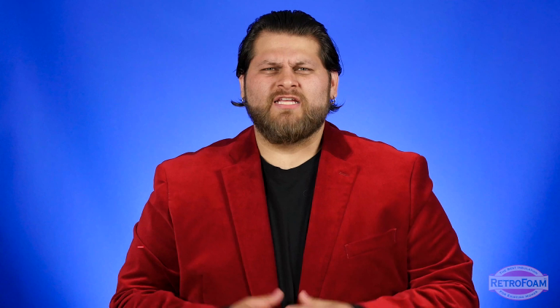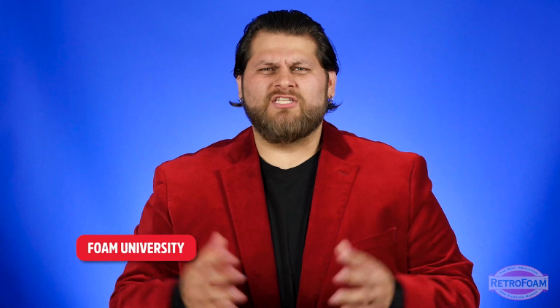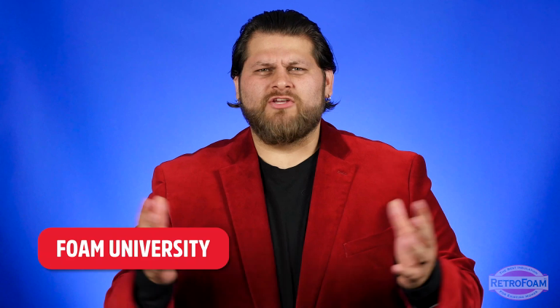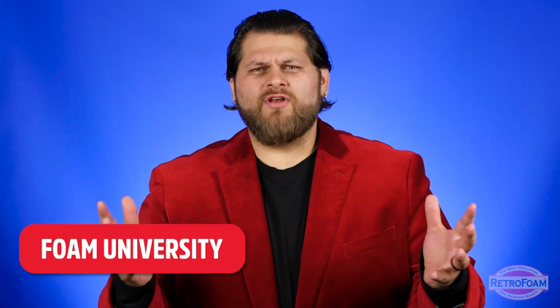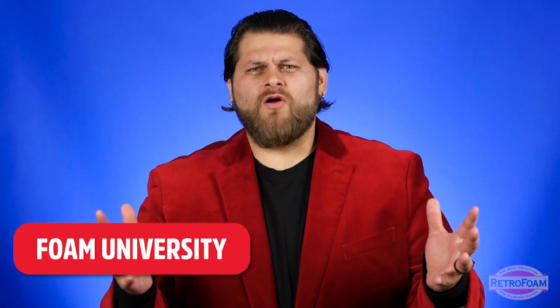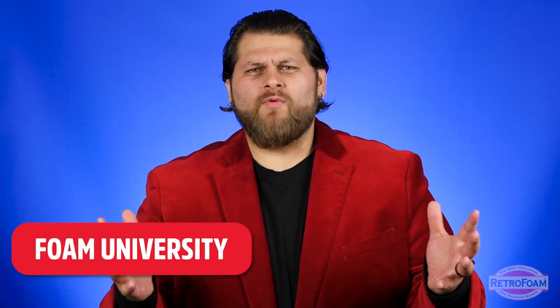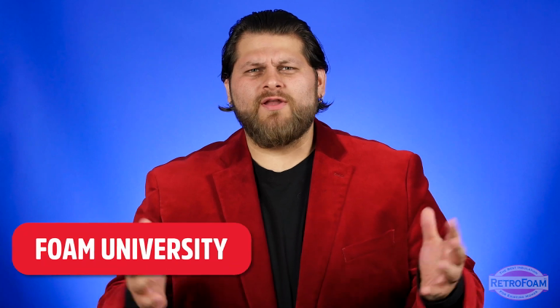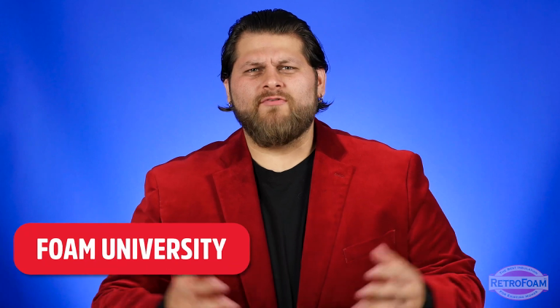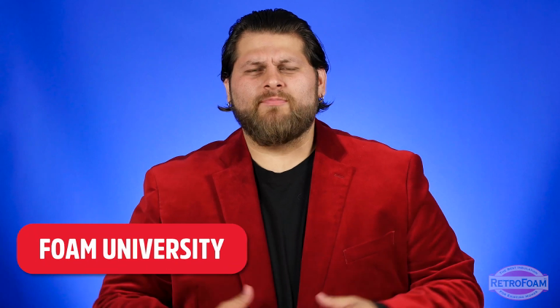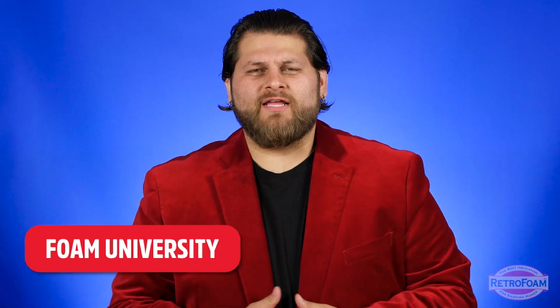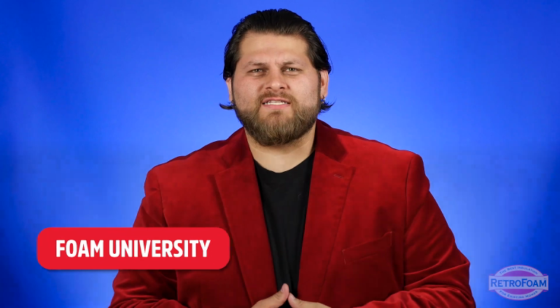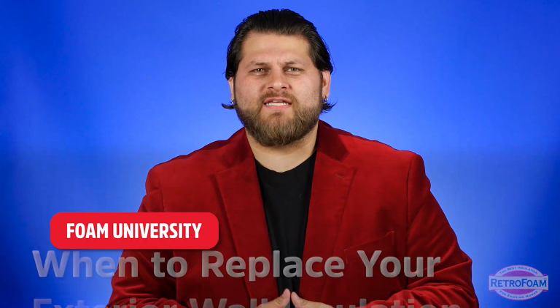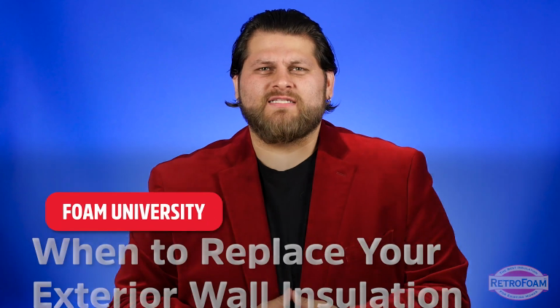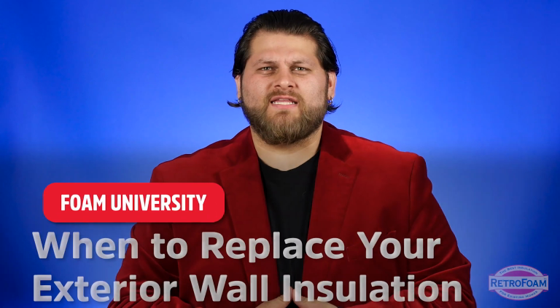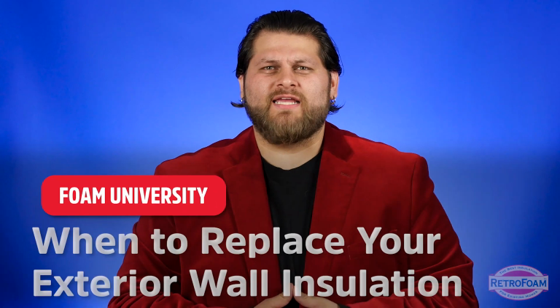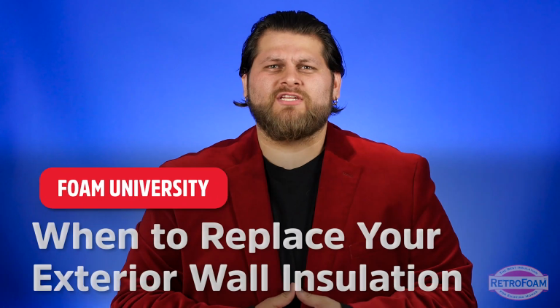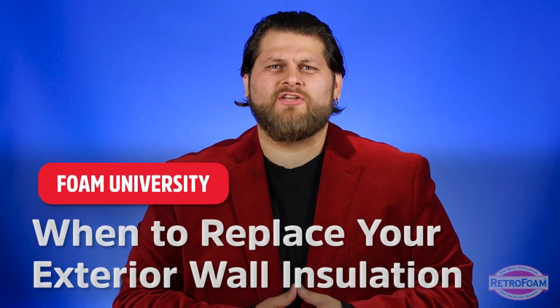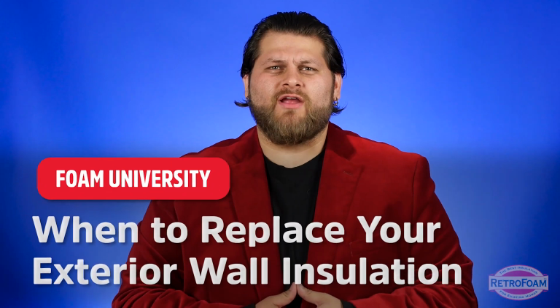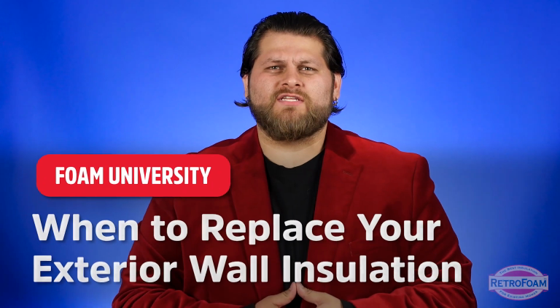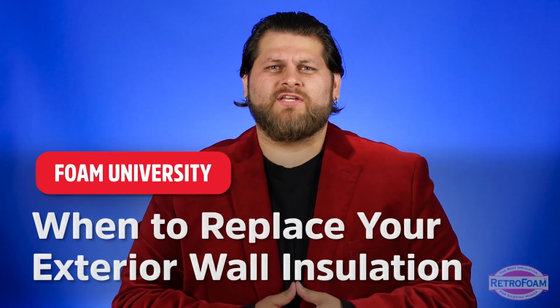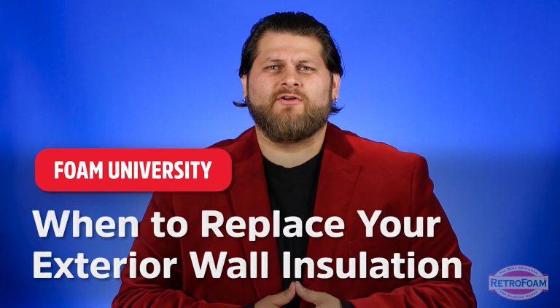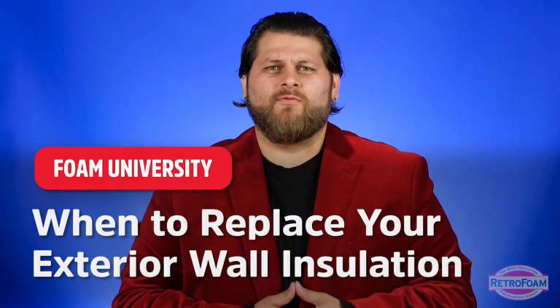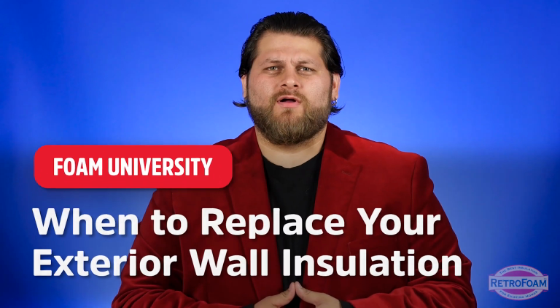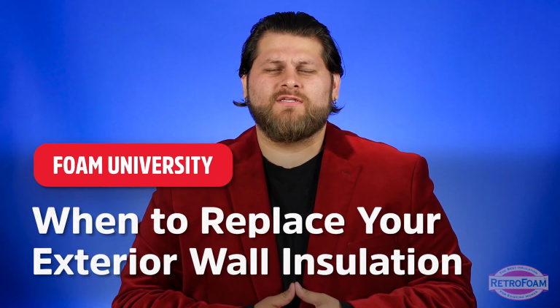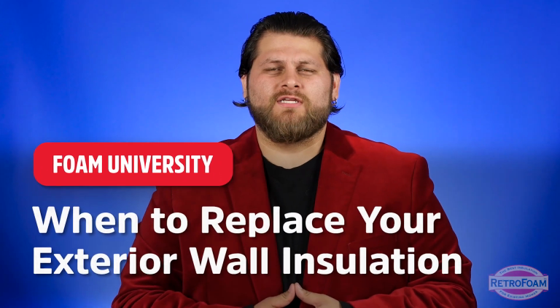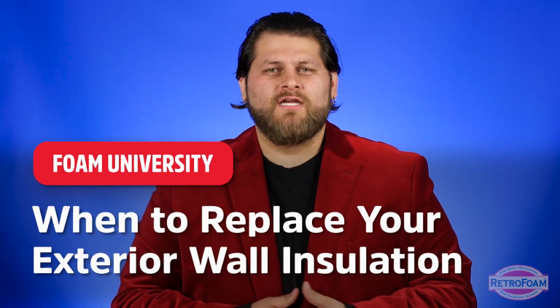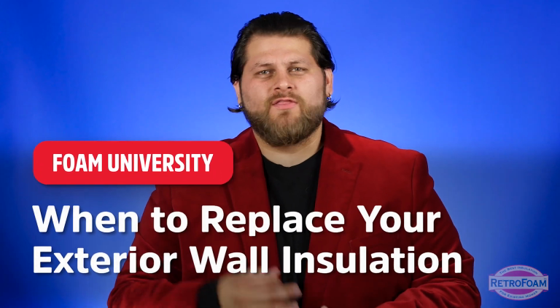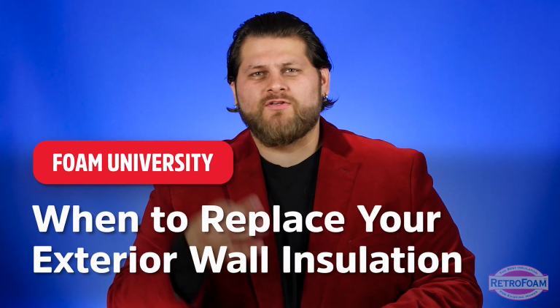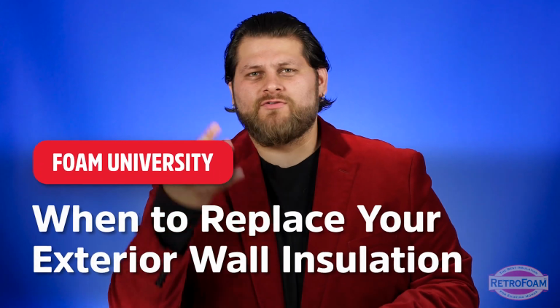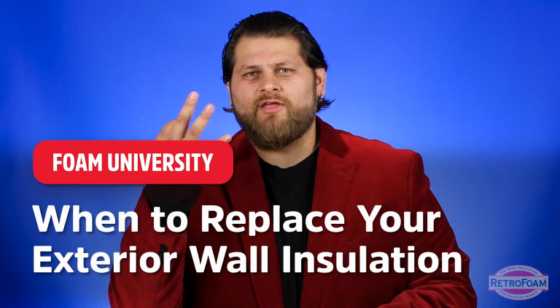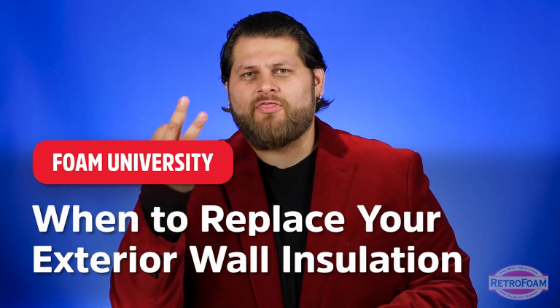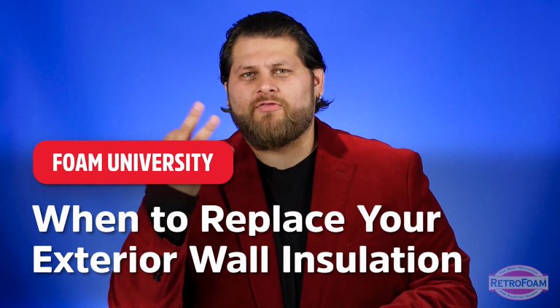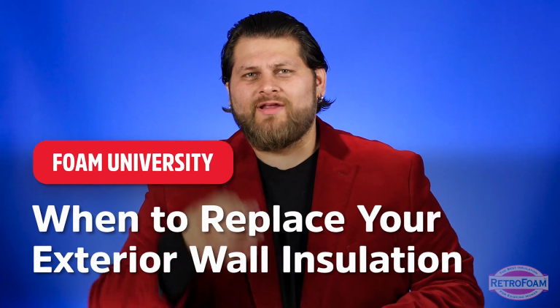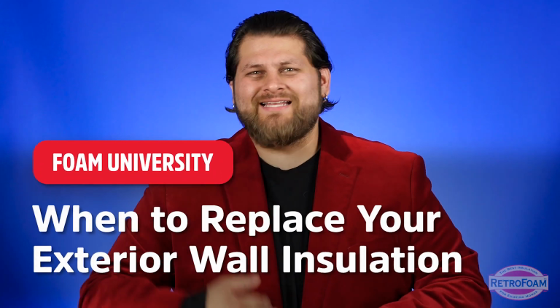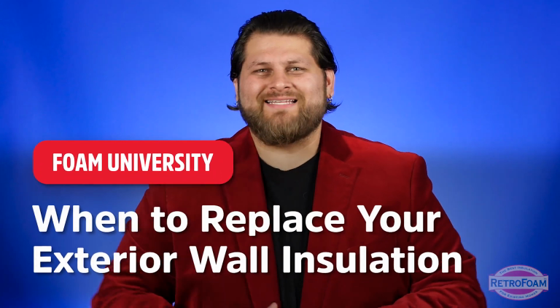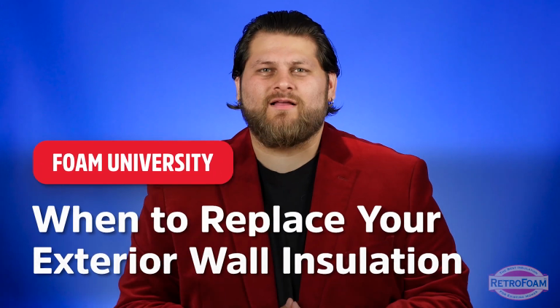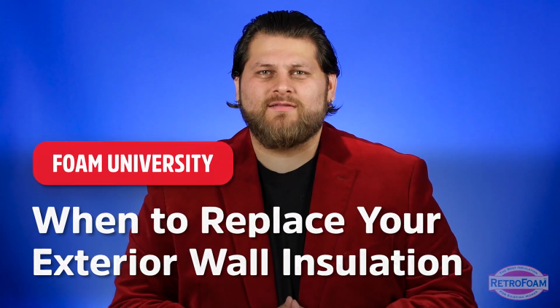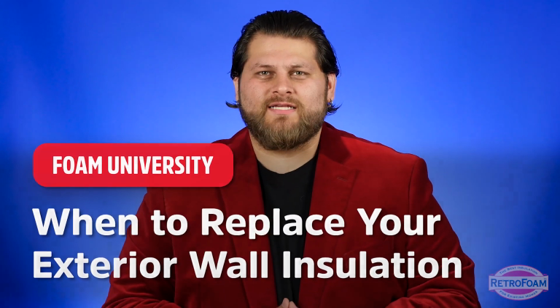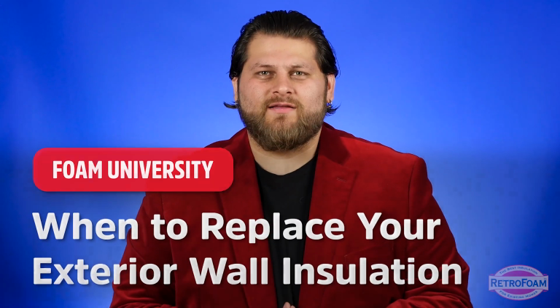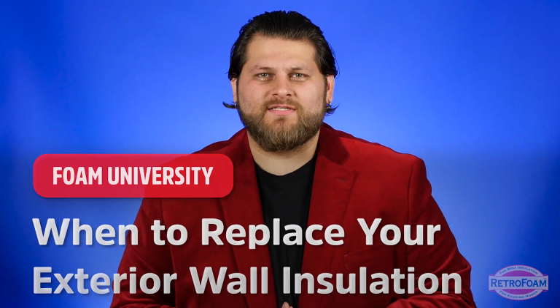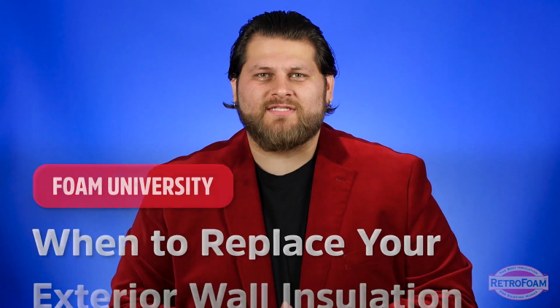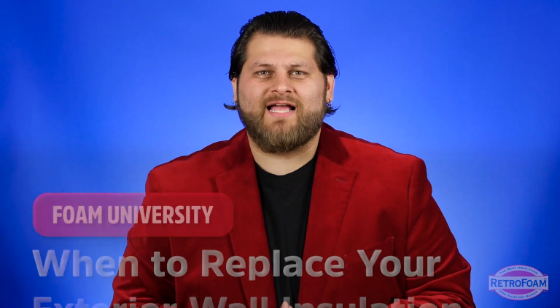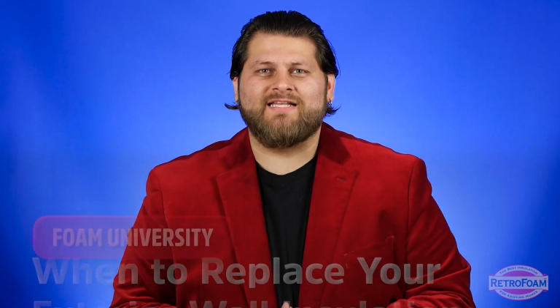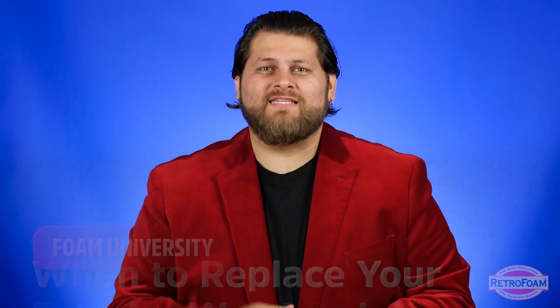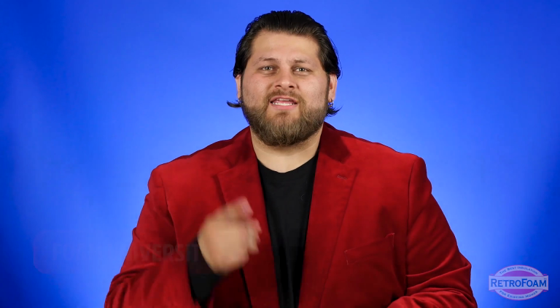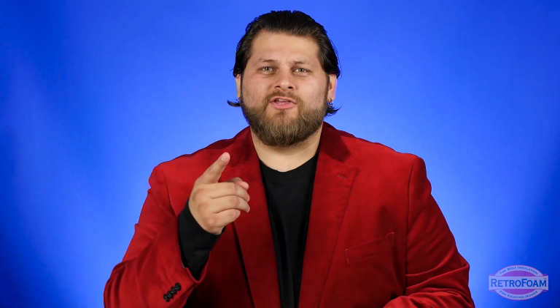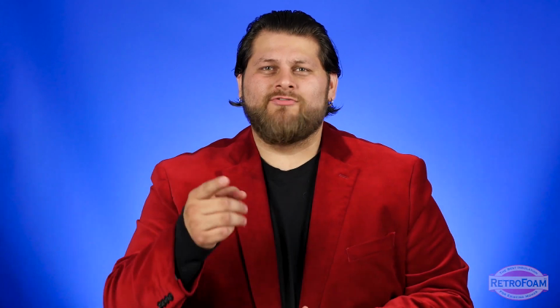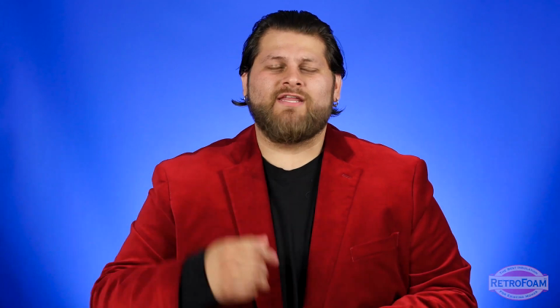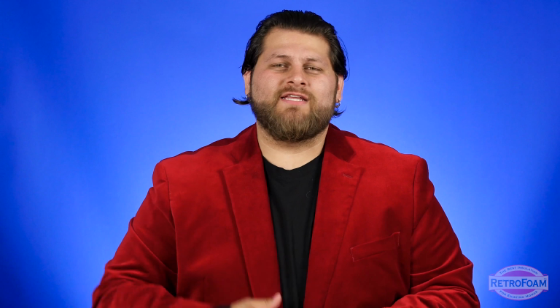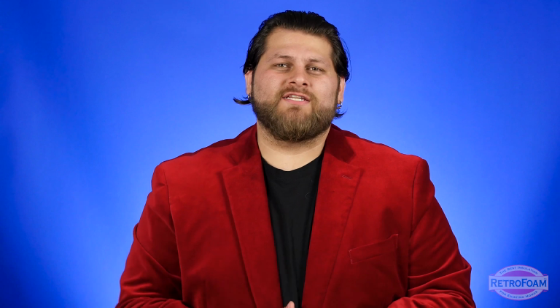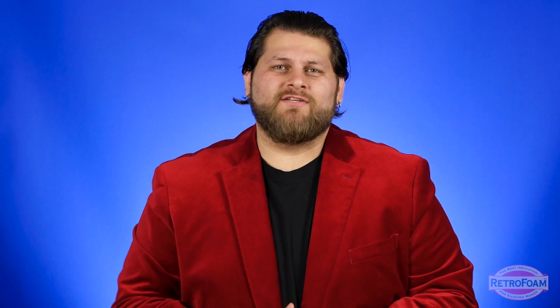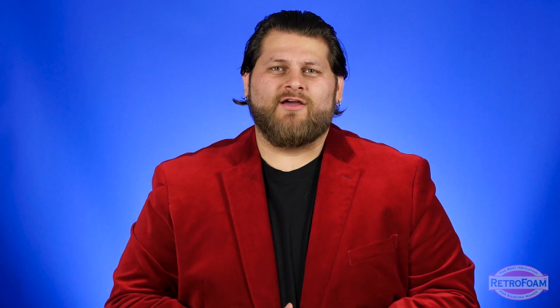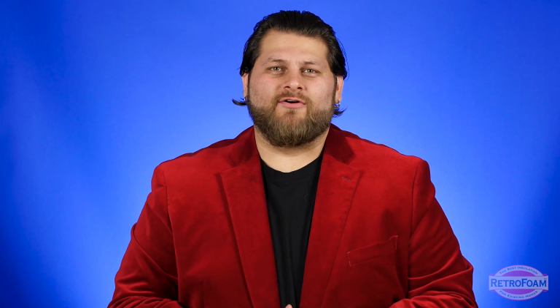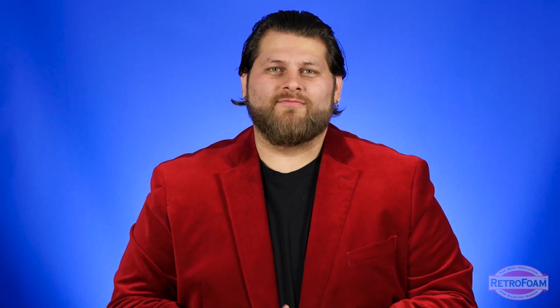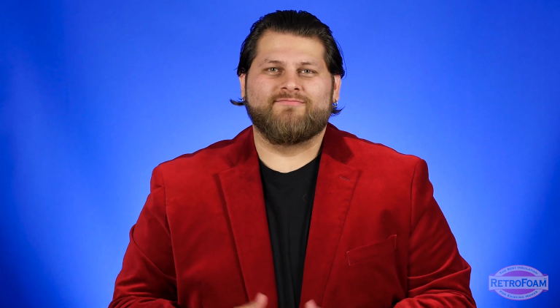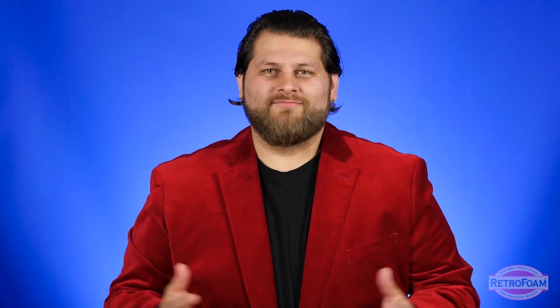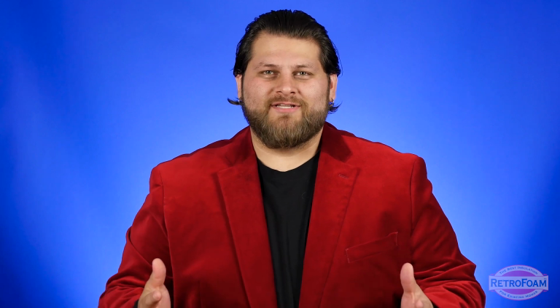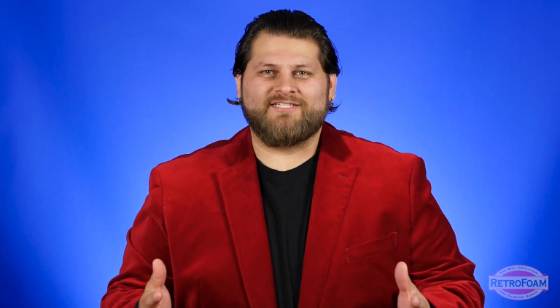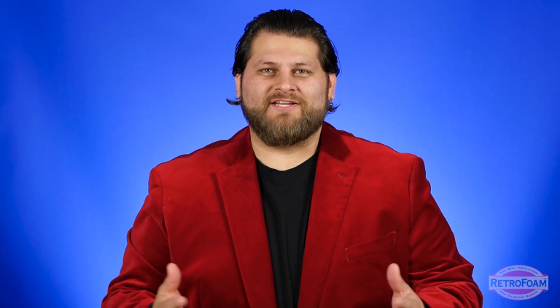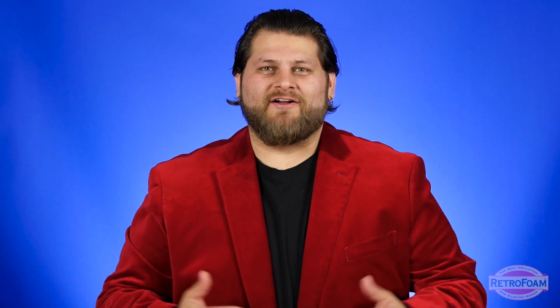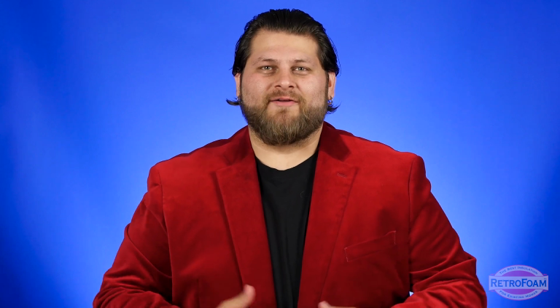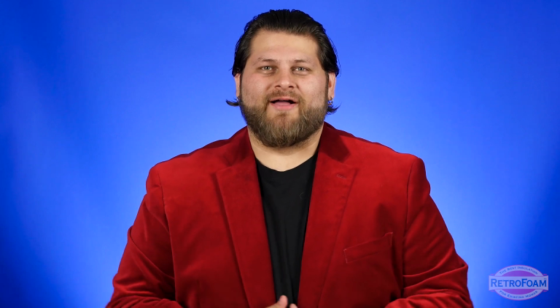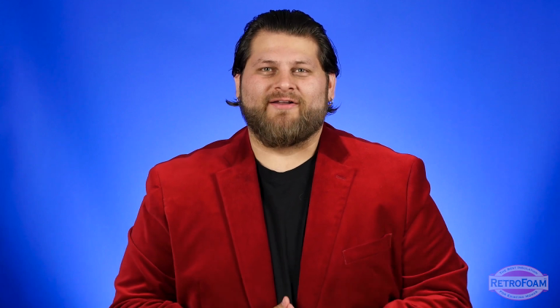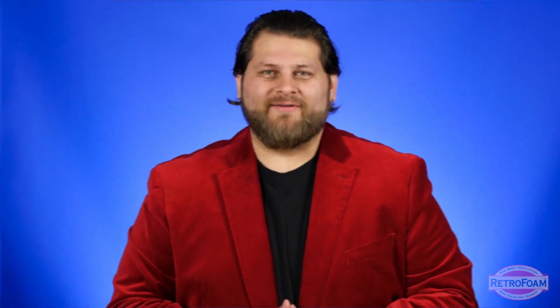Do you know when to replace the insulation in your exterior walls? There are really three telltale signs that you need to know.